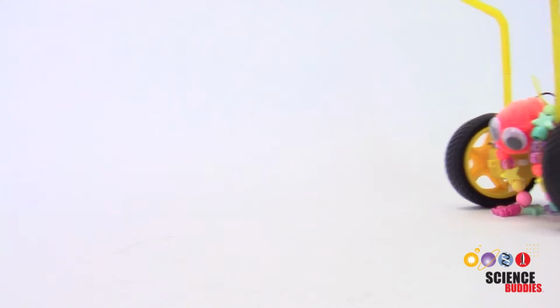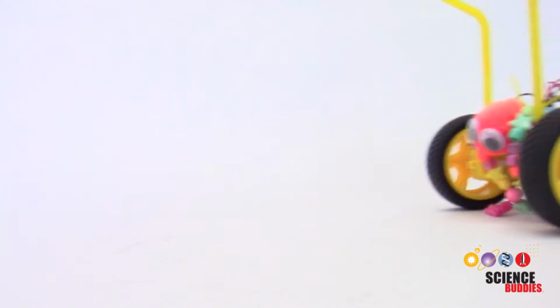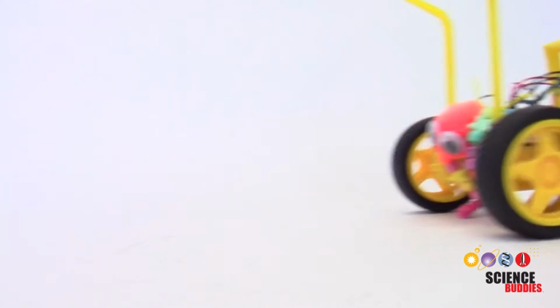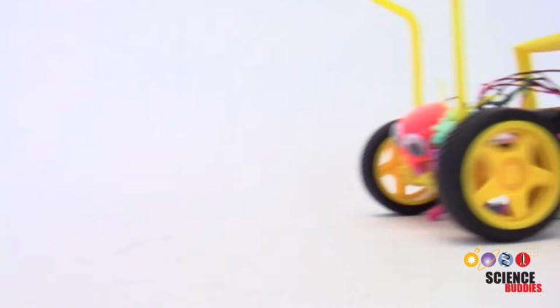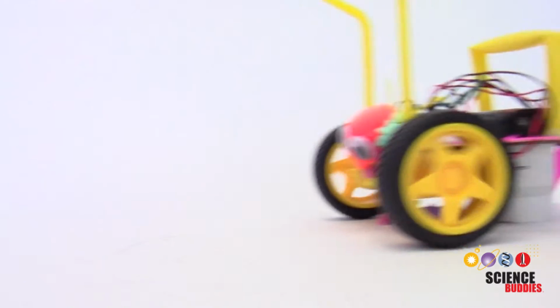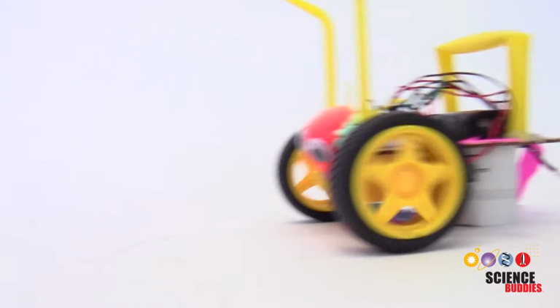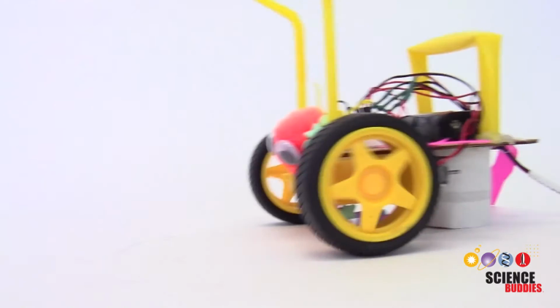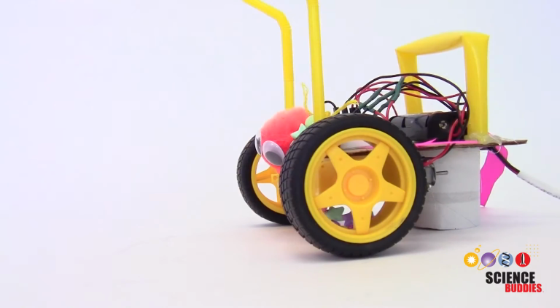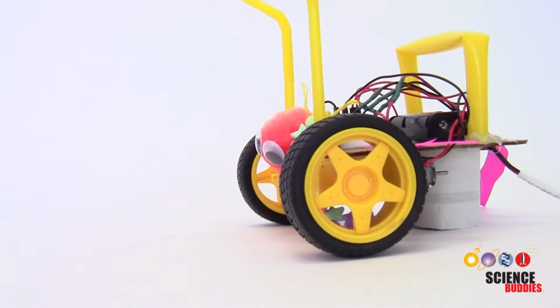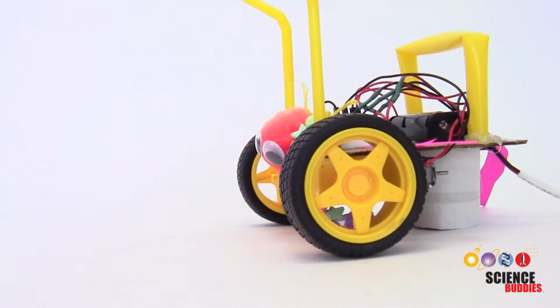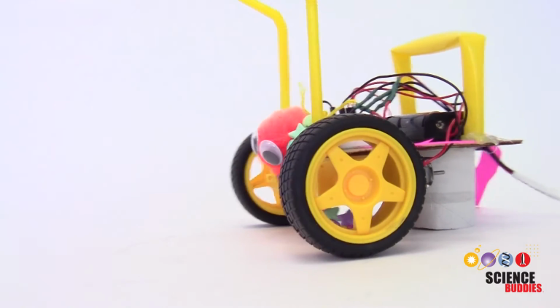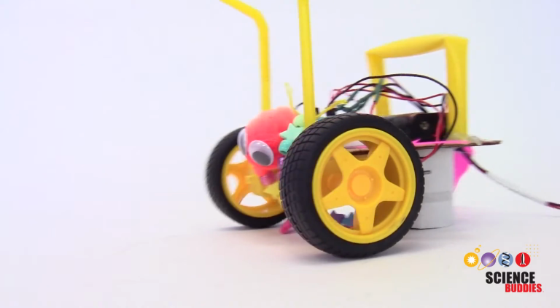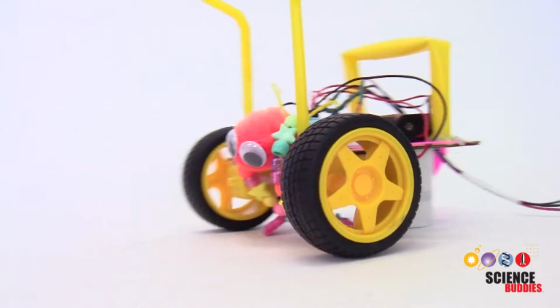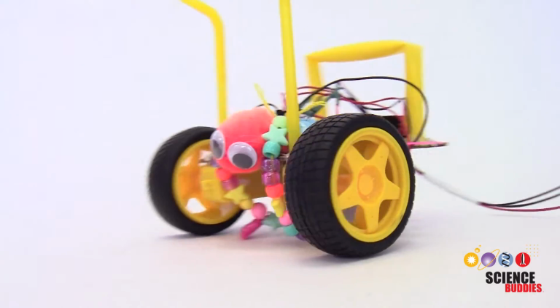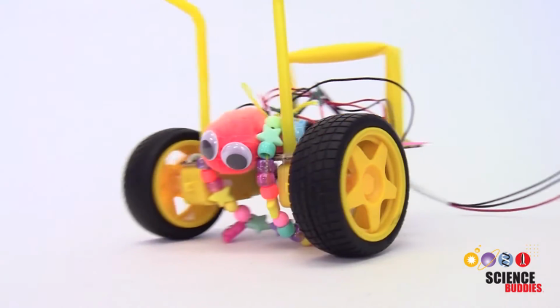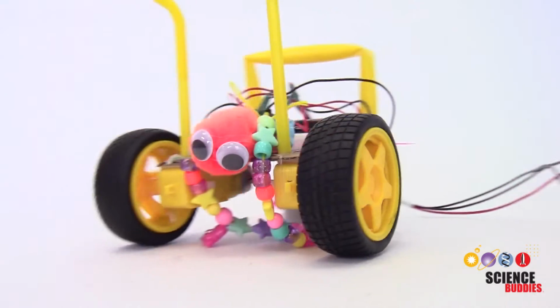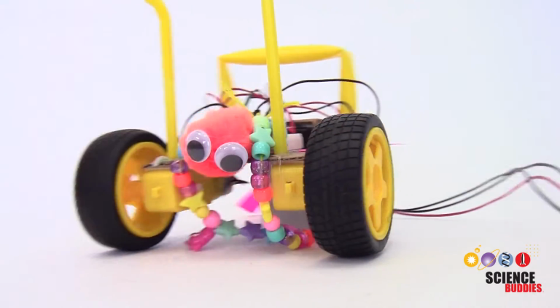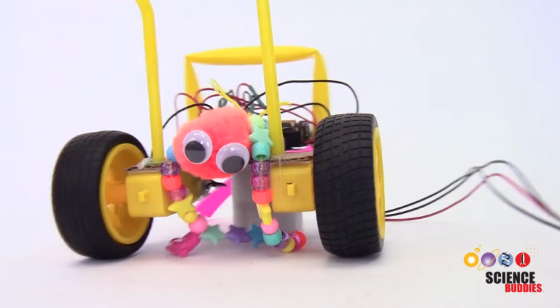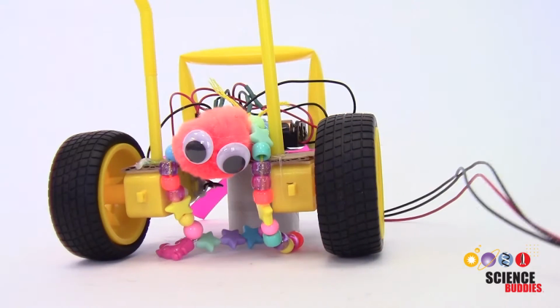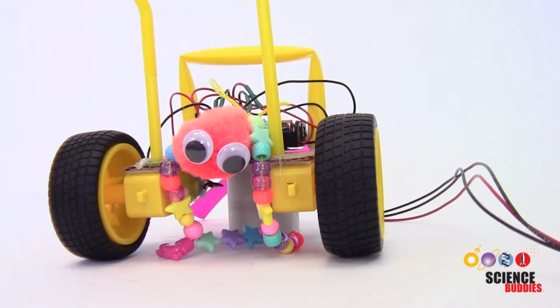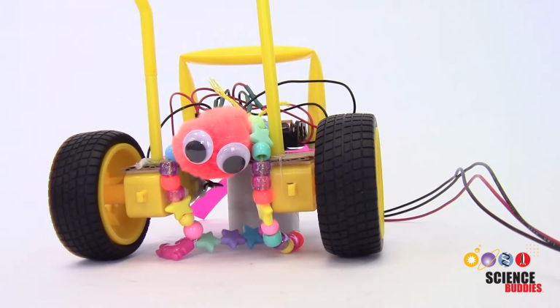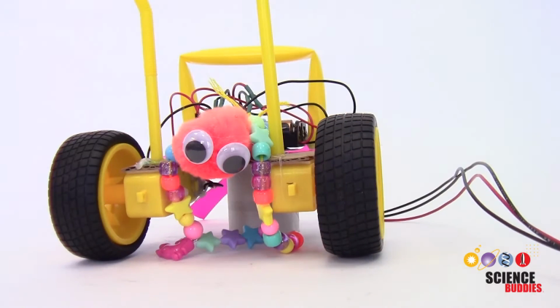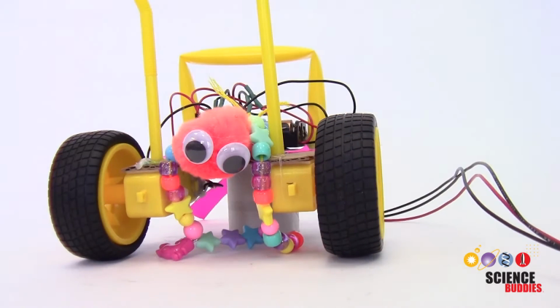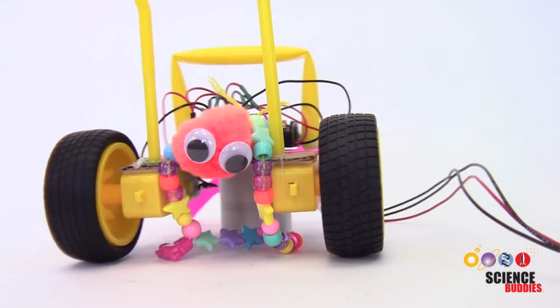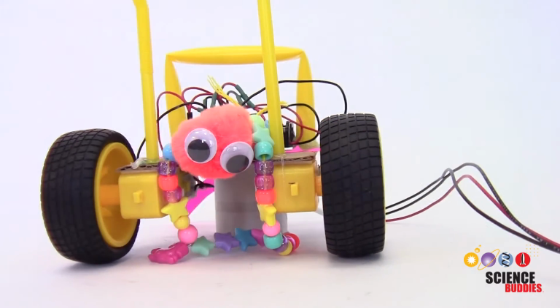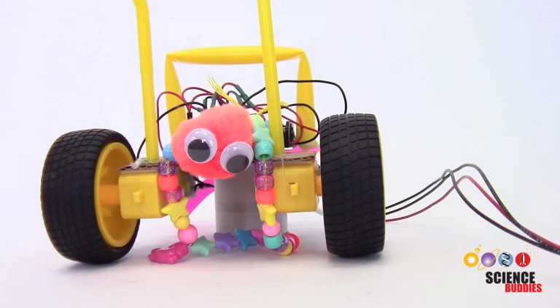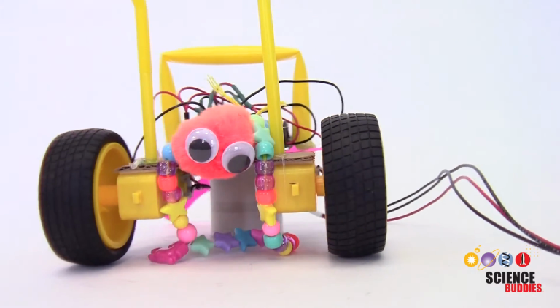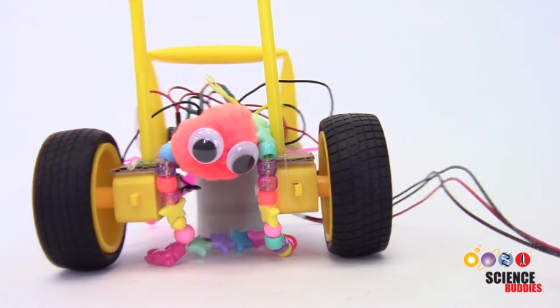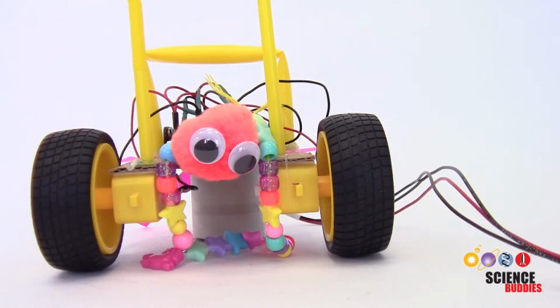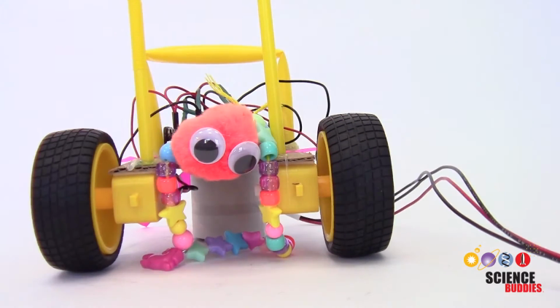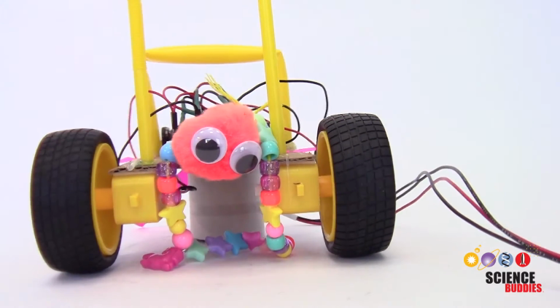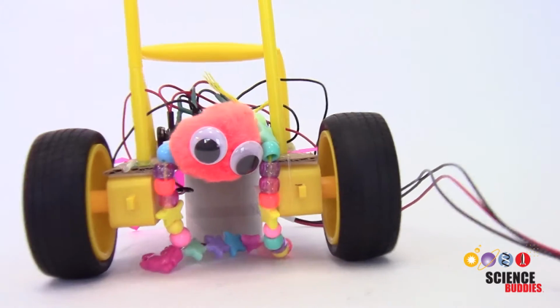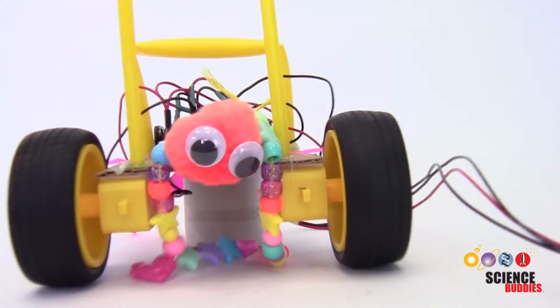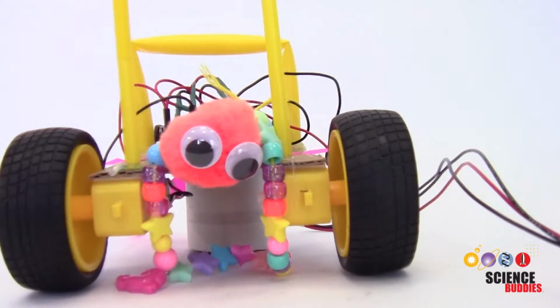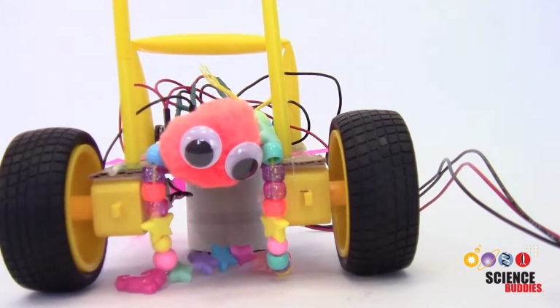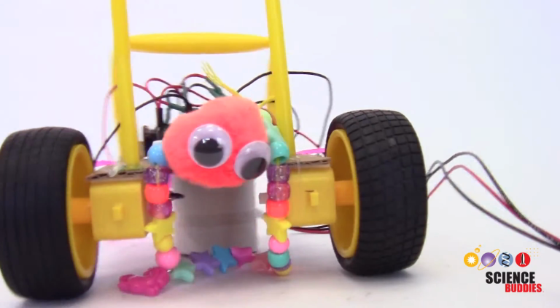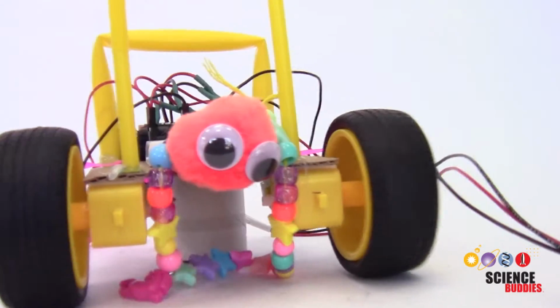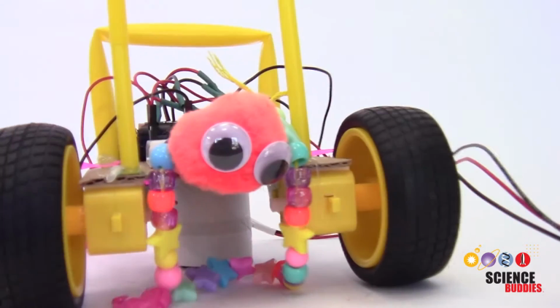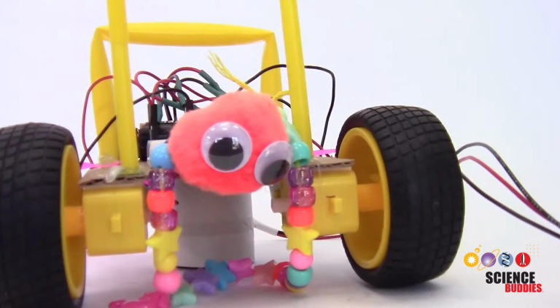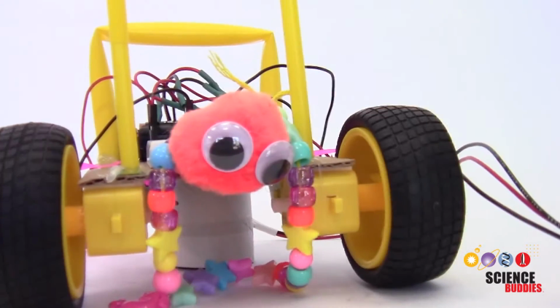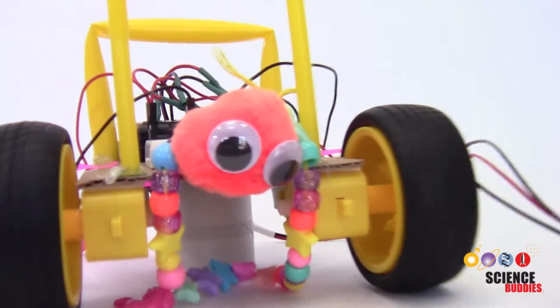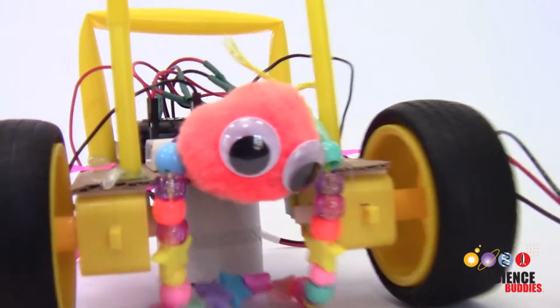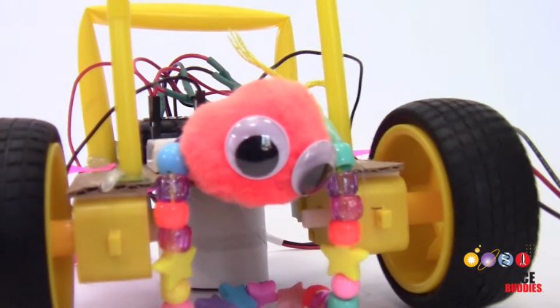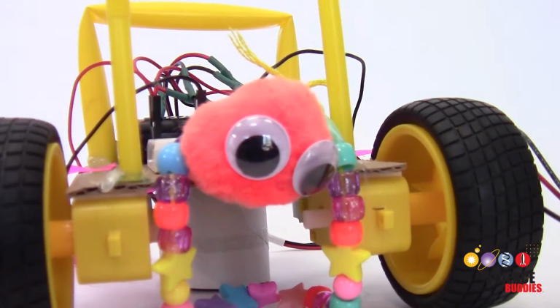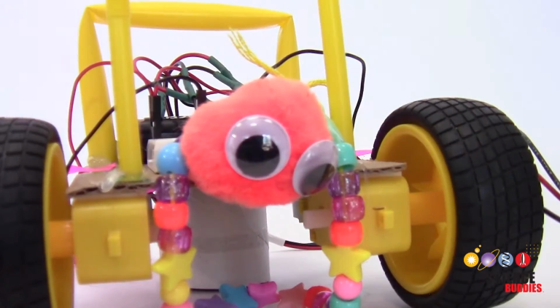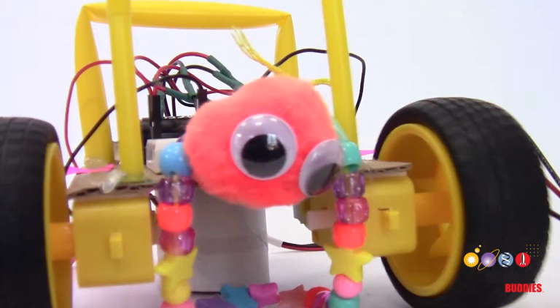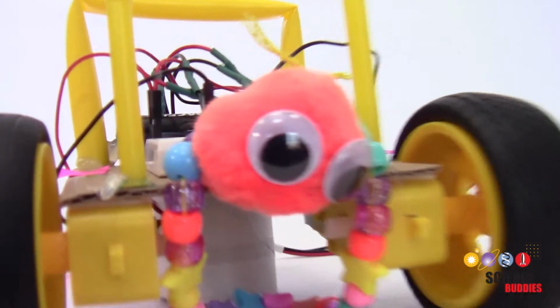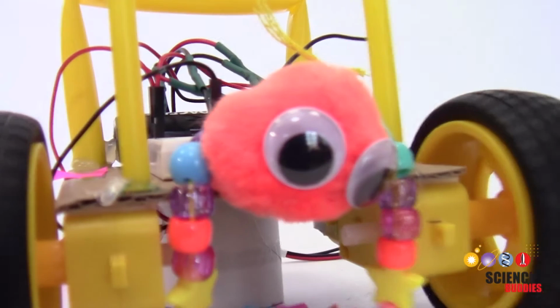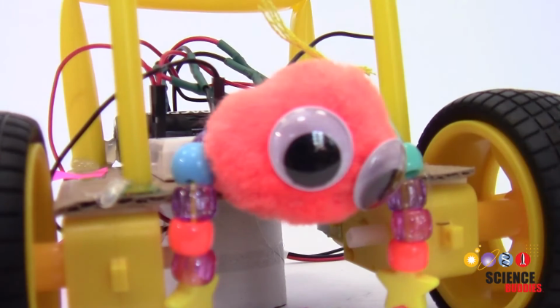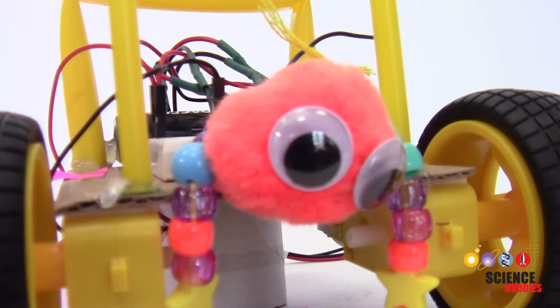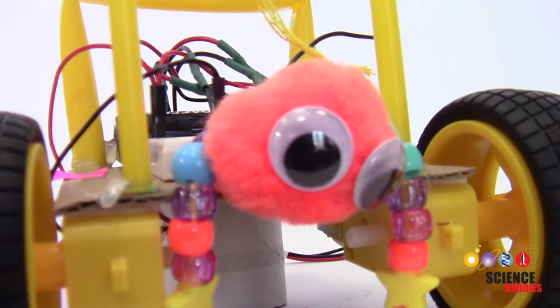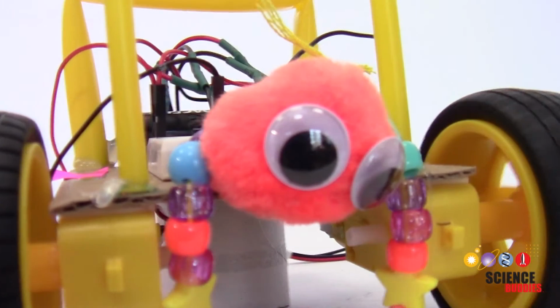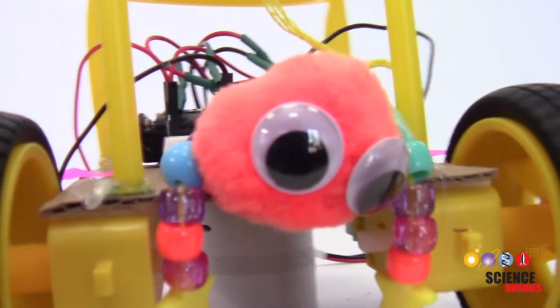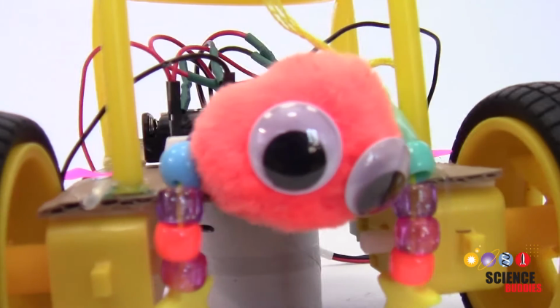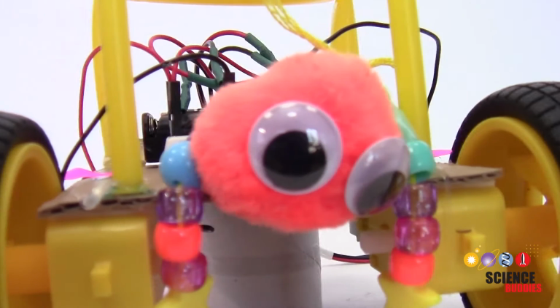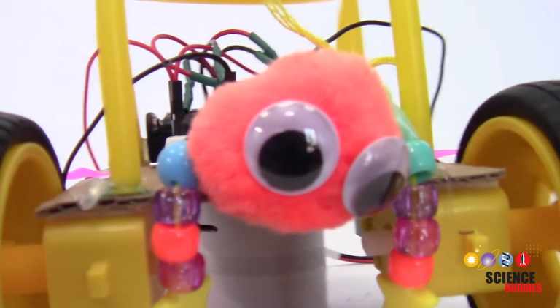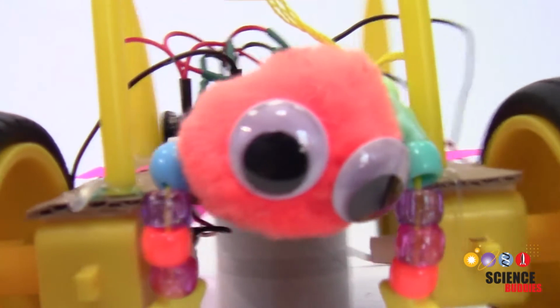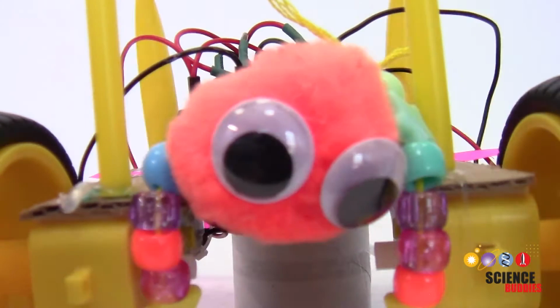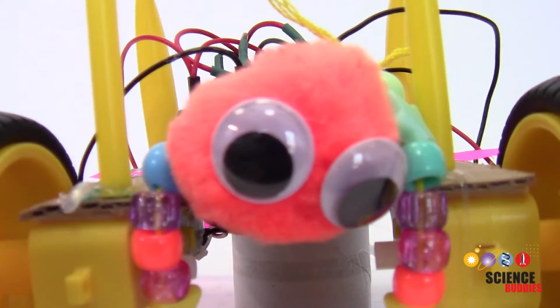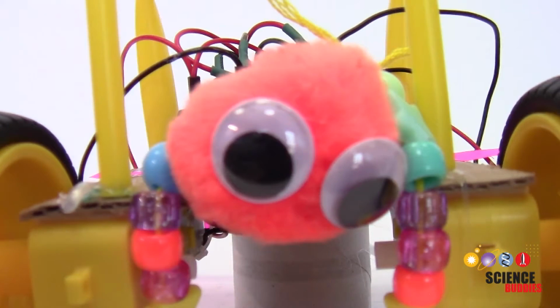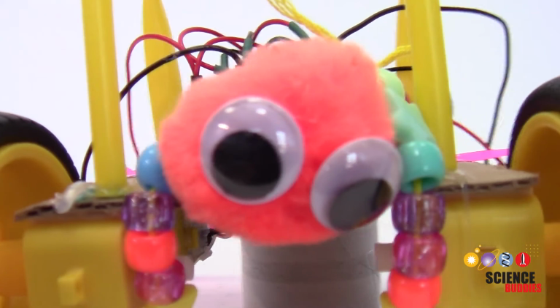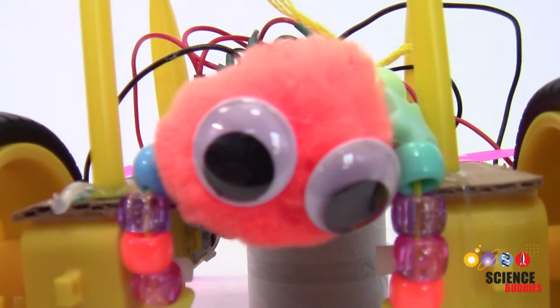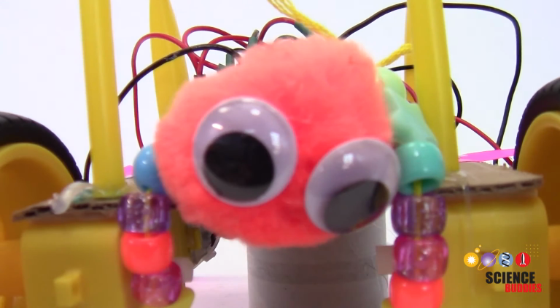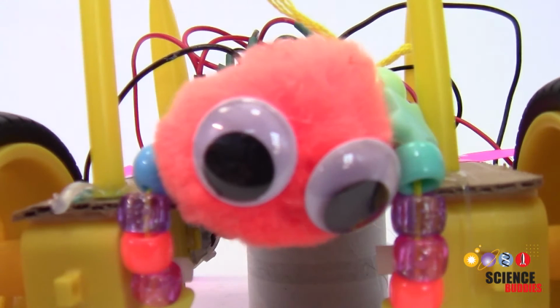Hi, this is Dr. Ben Finio with Science Buddies and in this video I'll show you how to build a simple steerable robot with a wired remote.